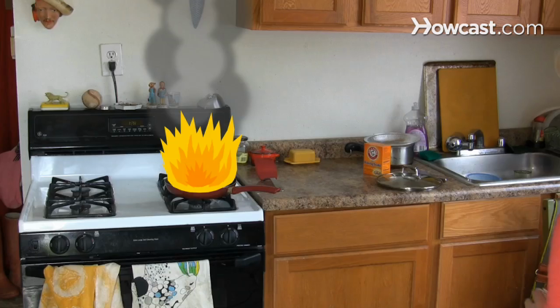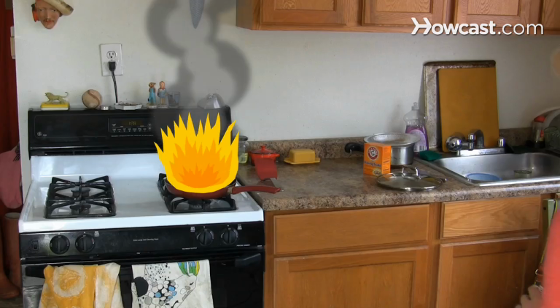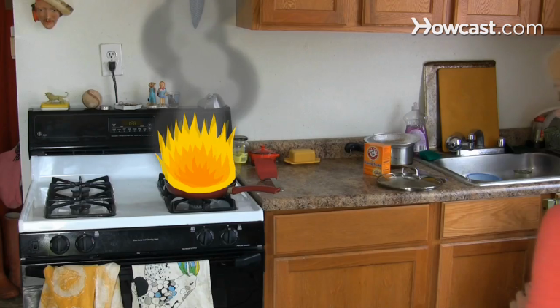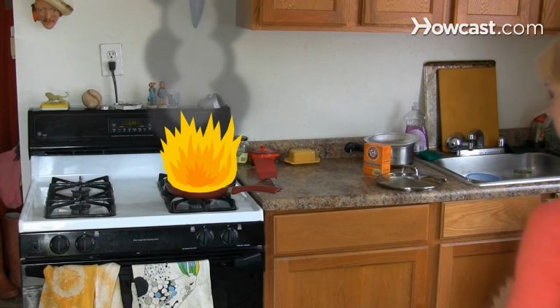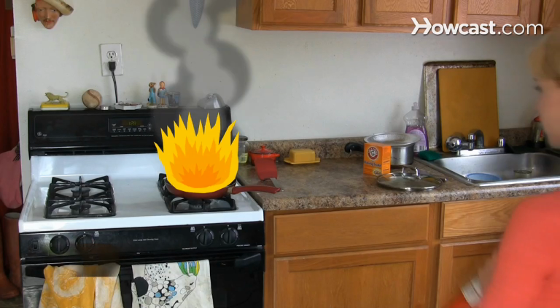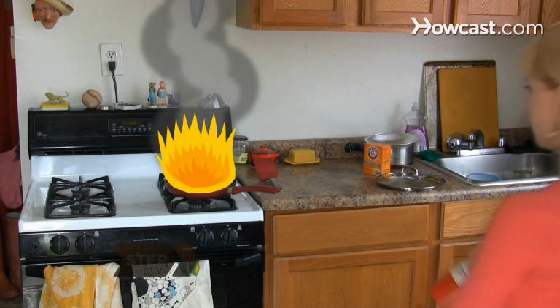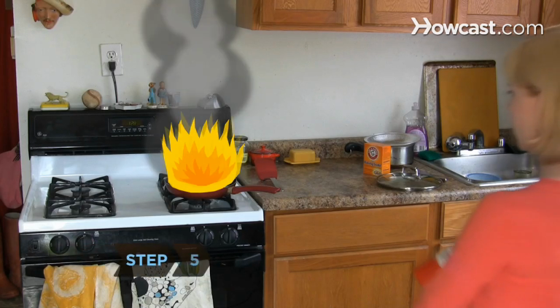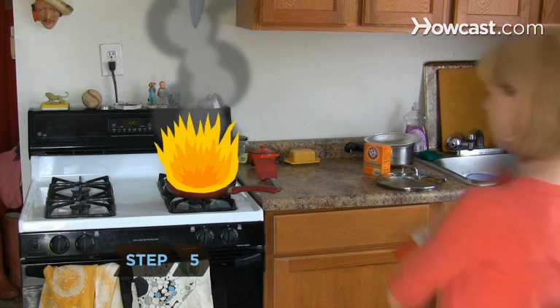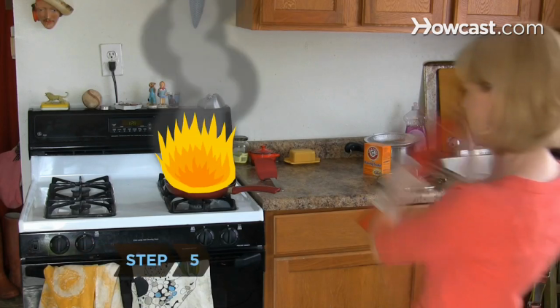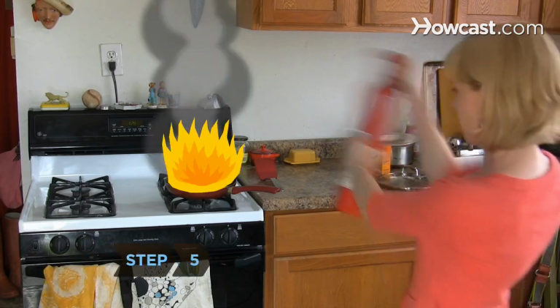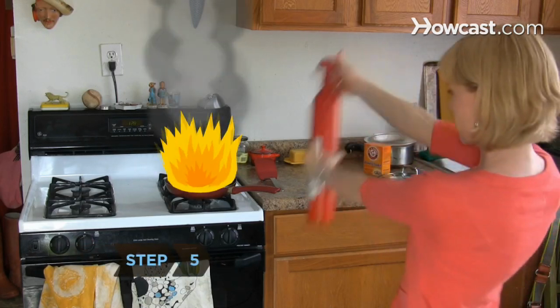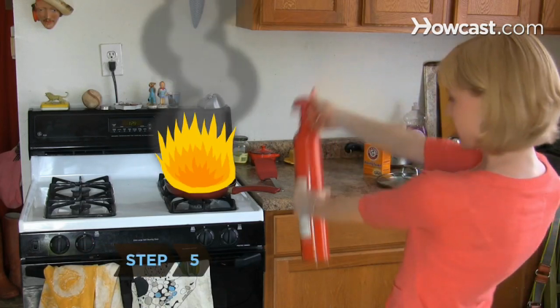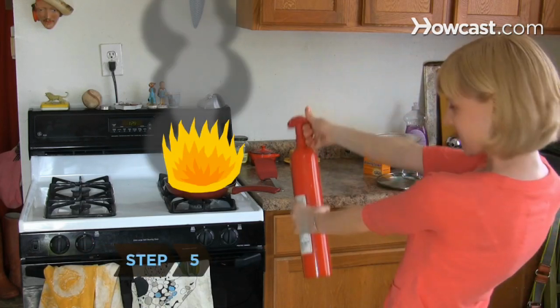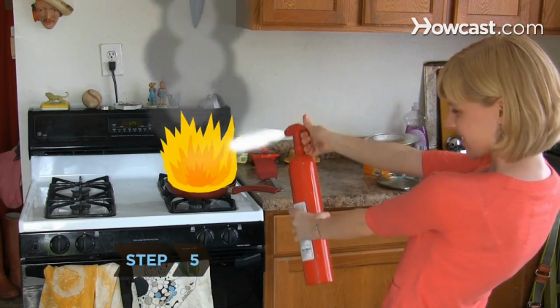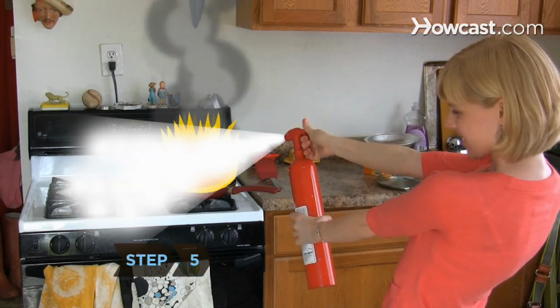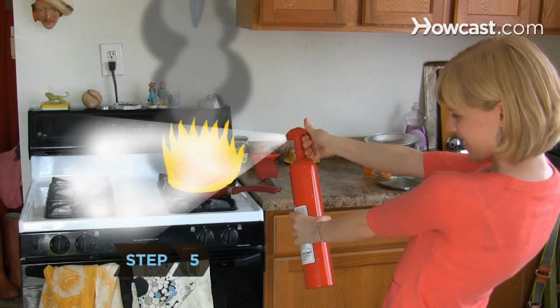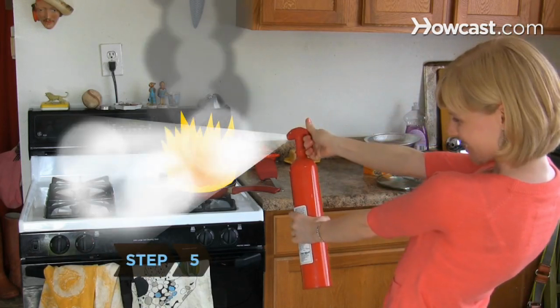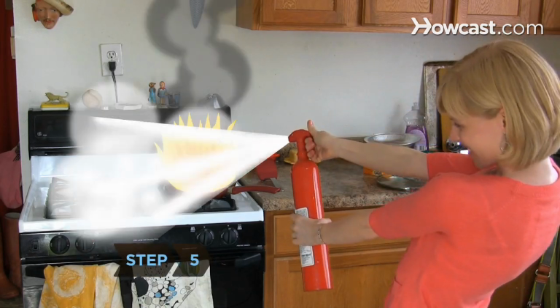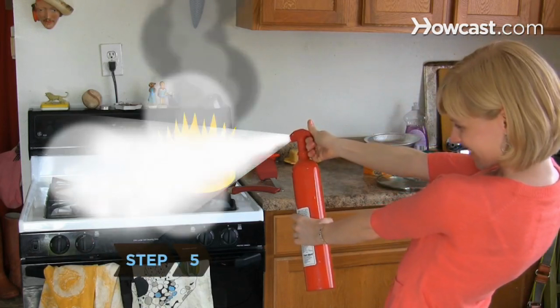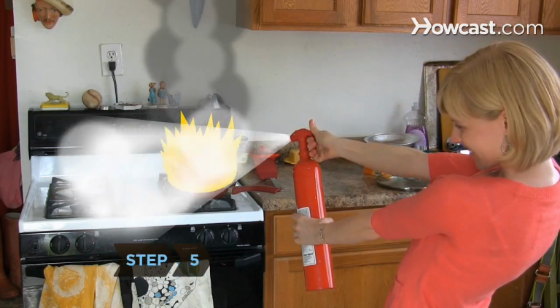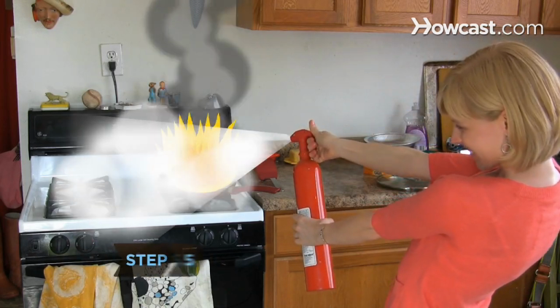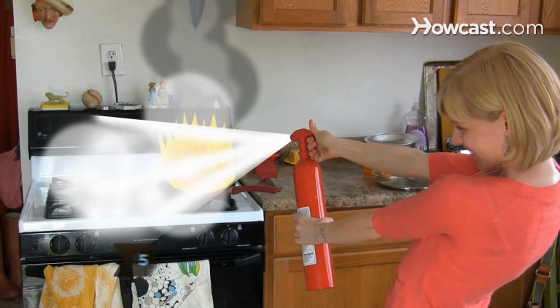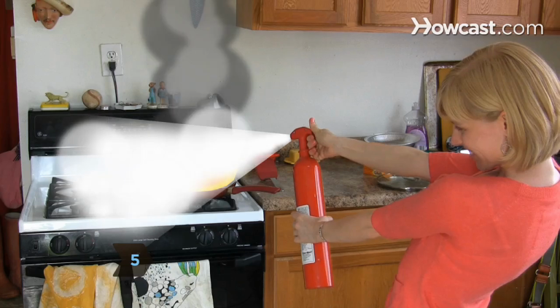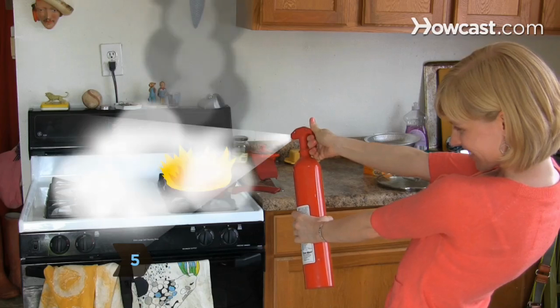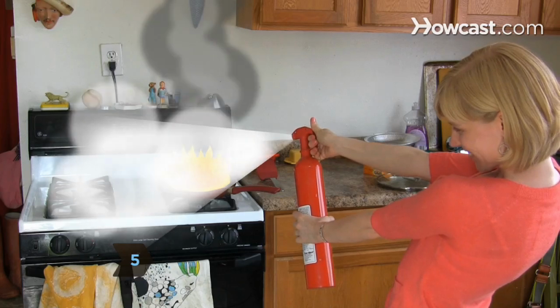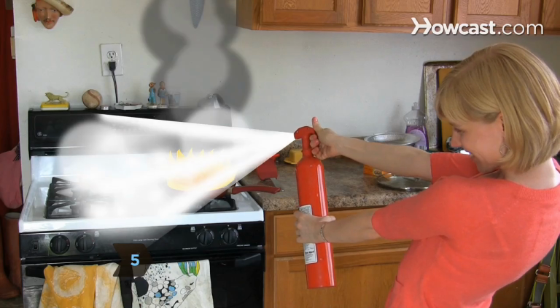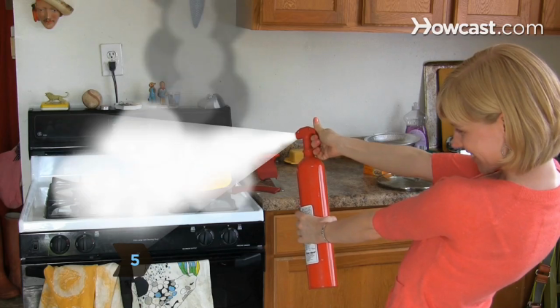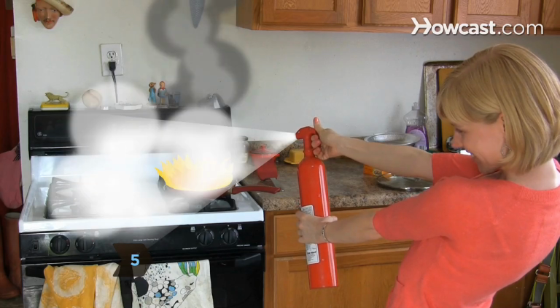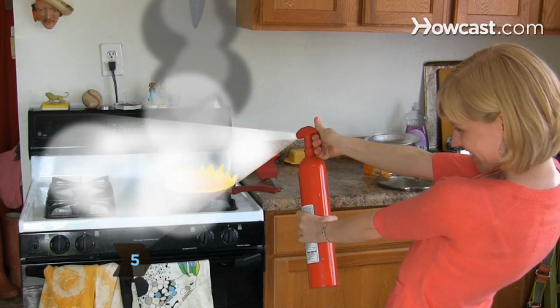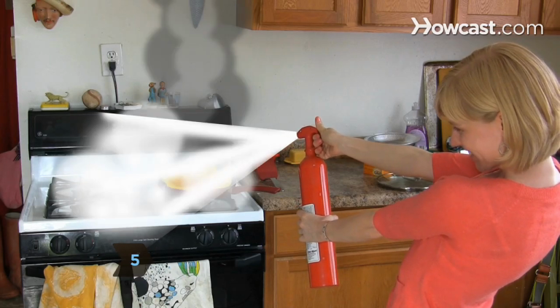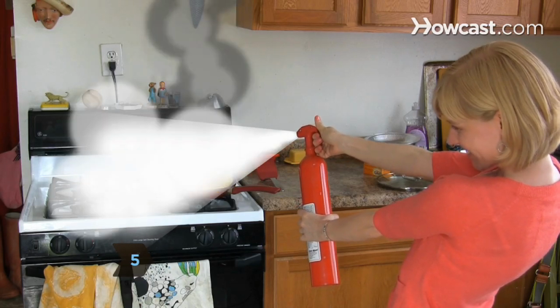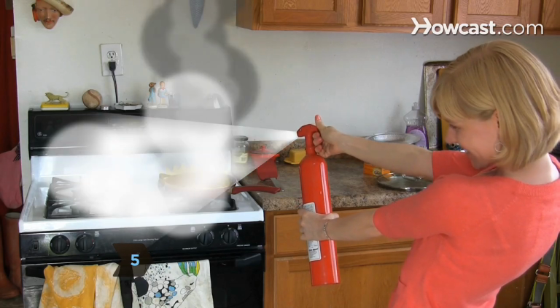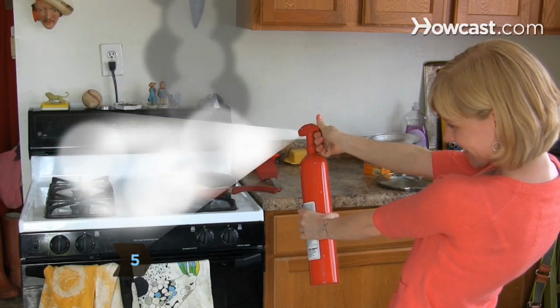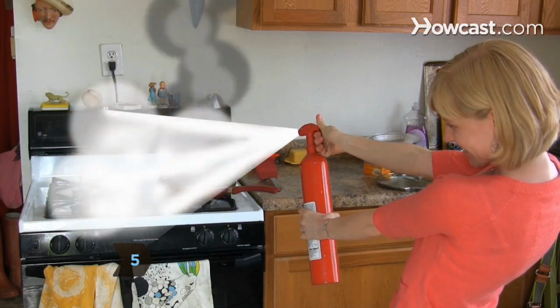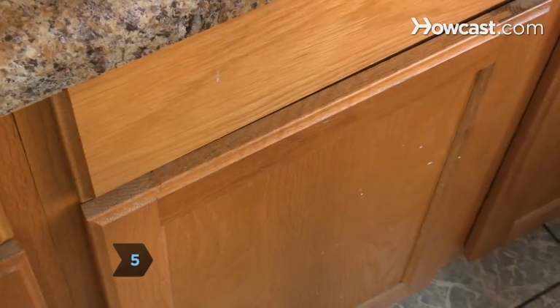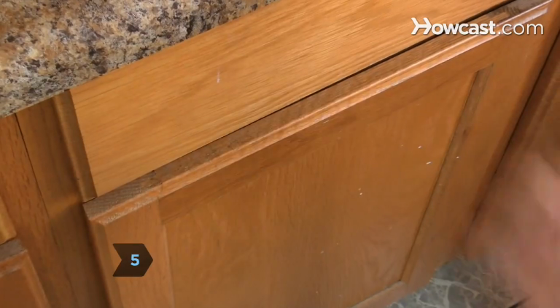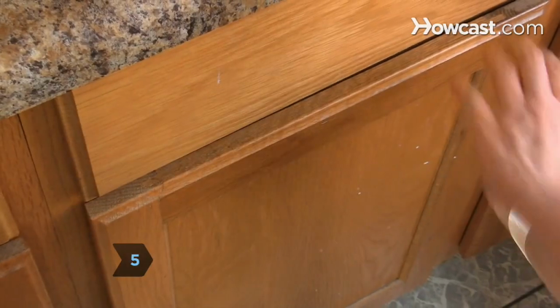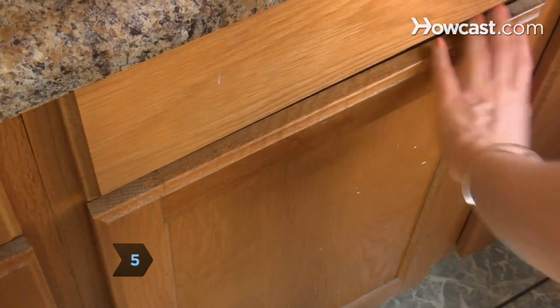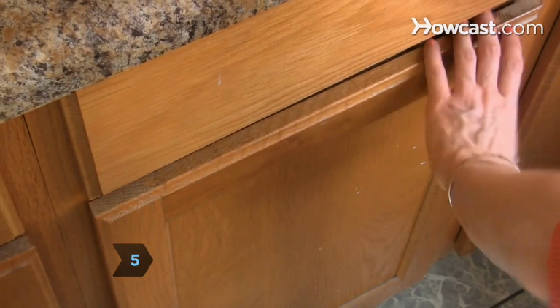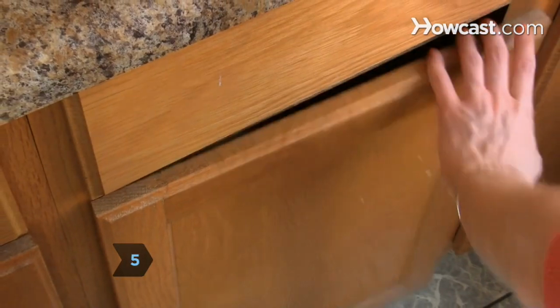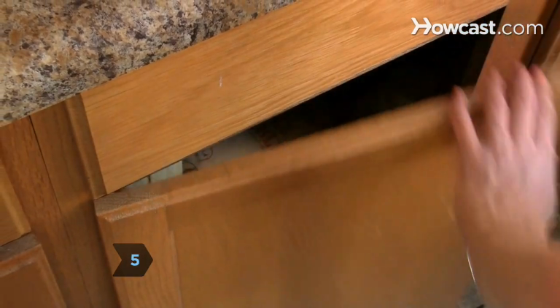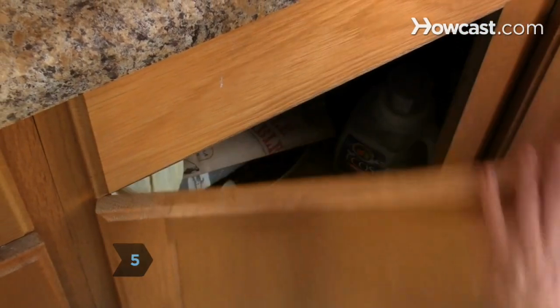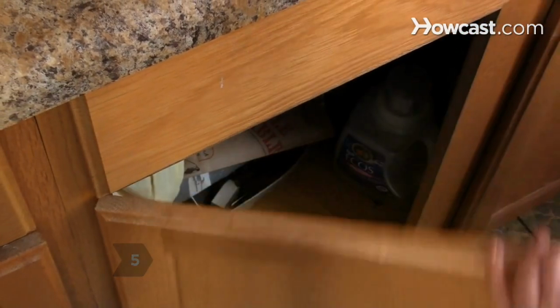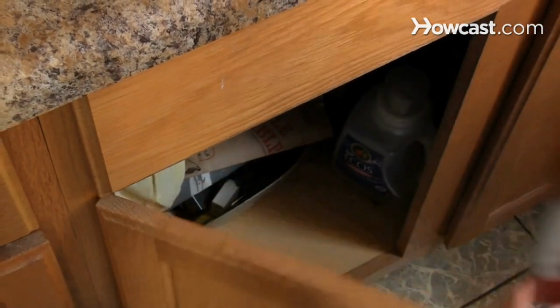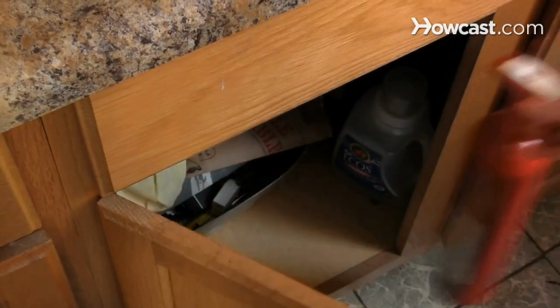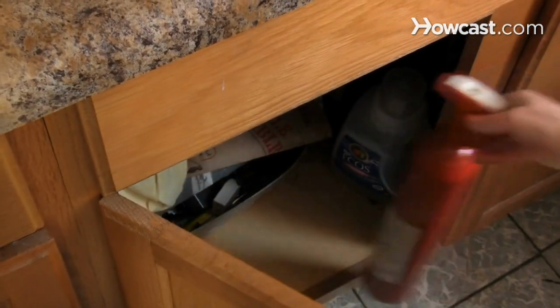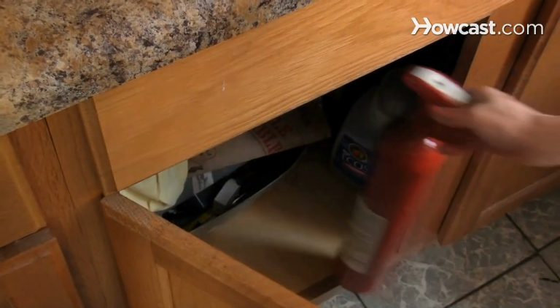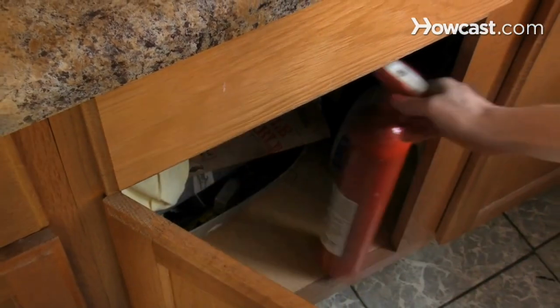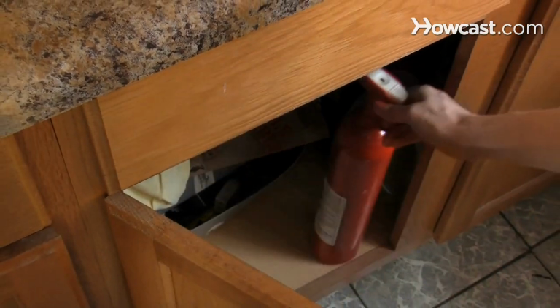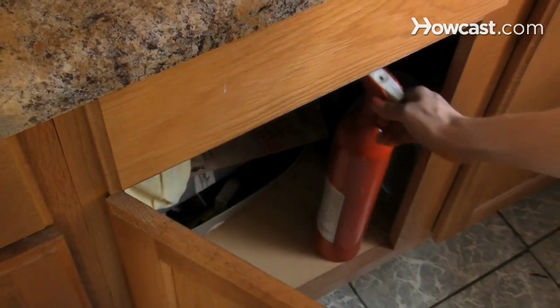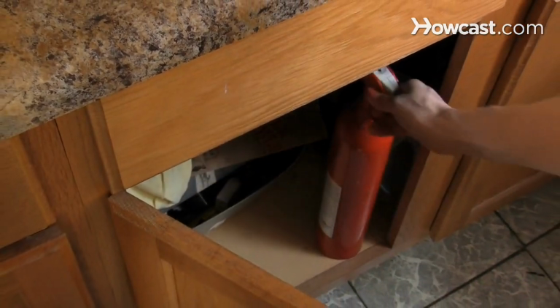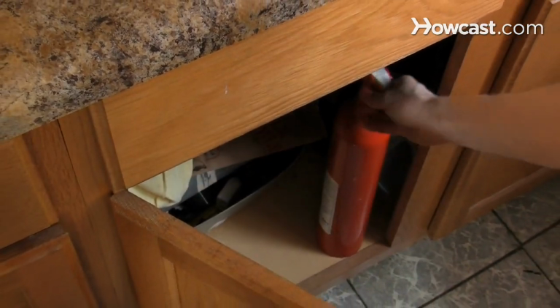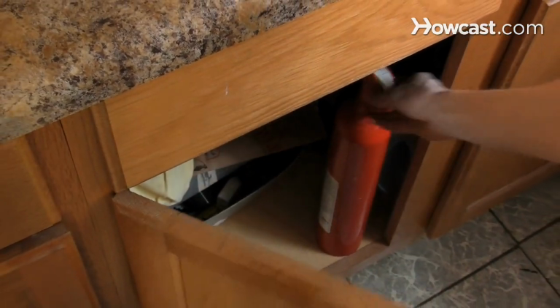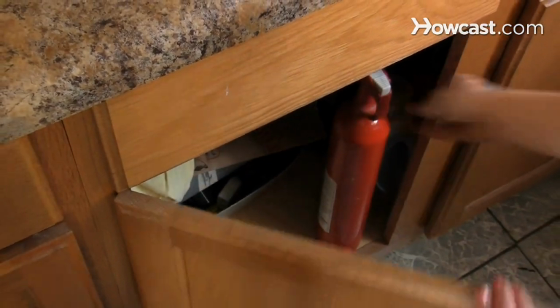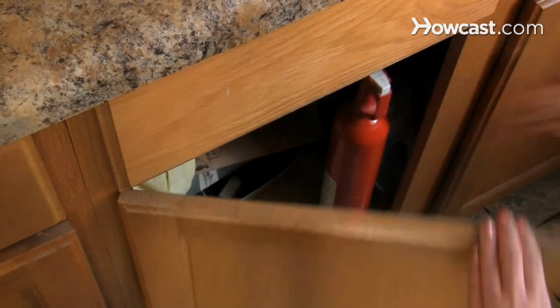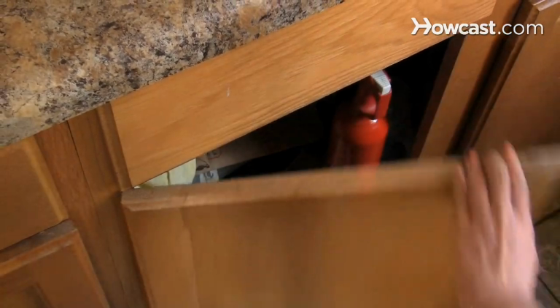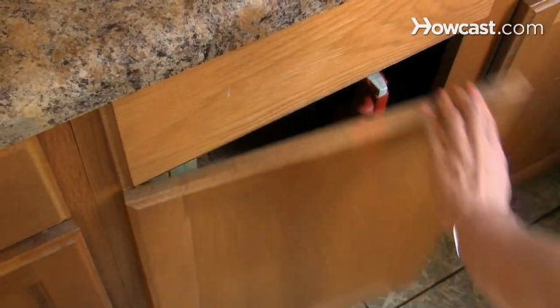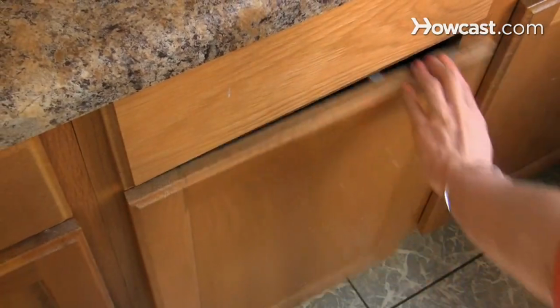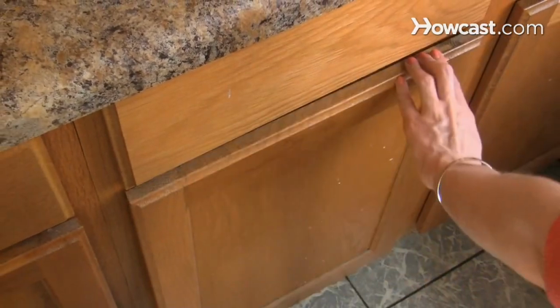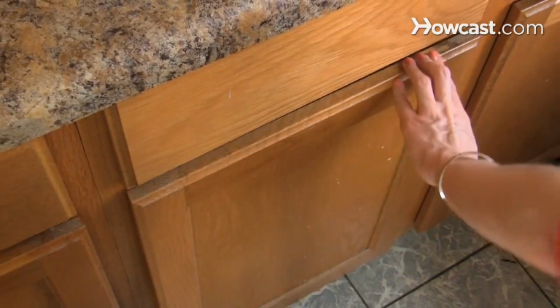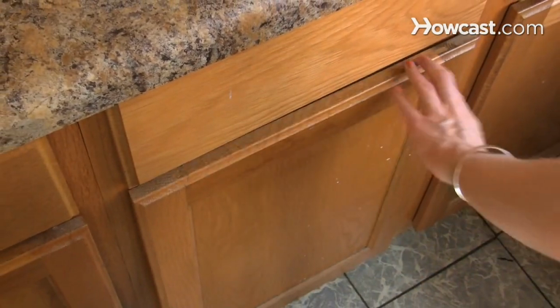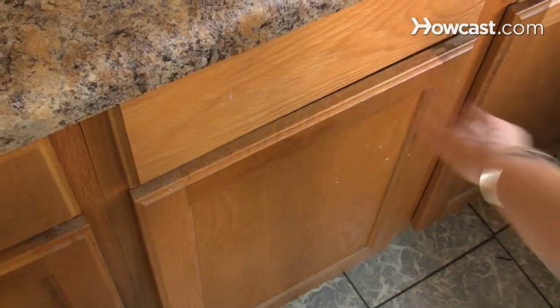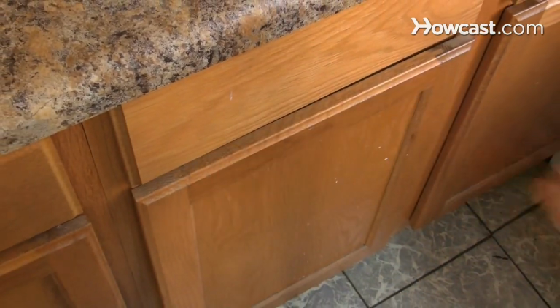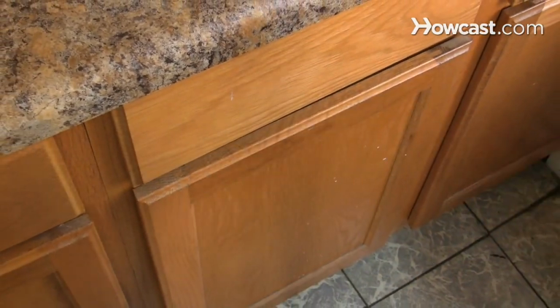Step 5. Douse the fire with a dry chemical fire extinguisher. Store a Class B kitchen fire extinguisher within easy reach.